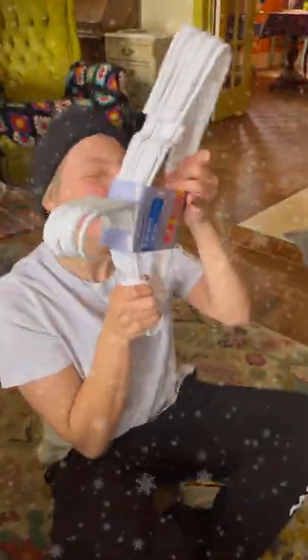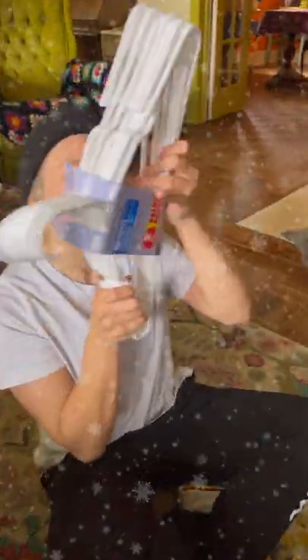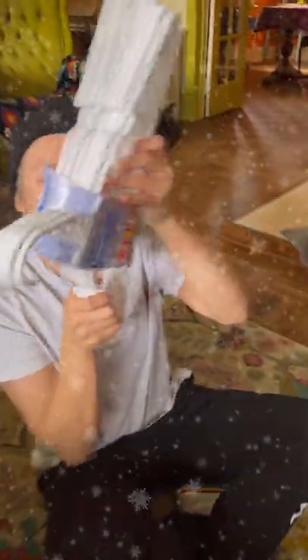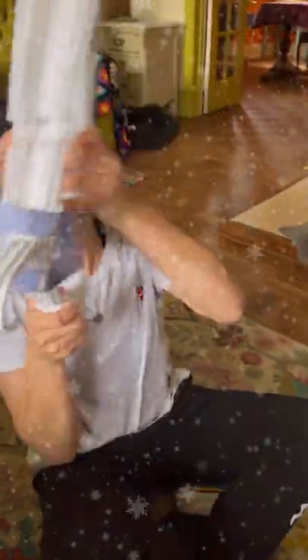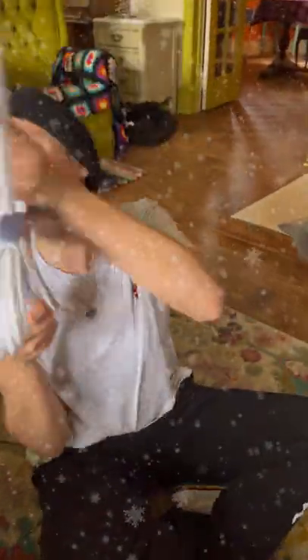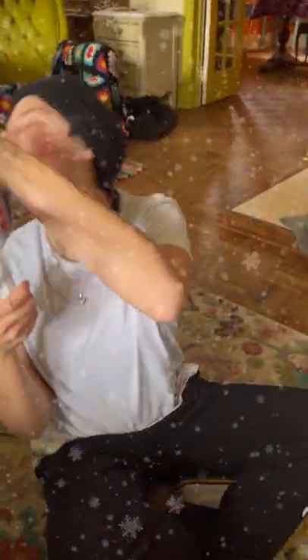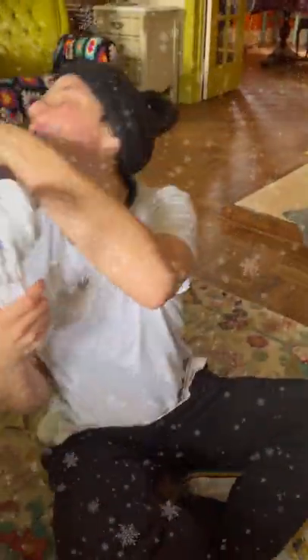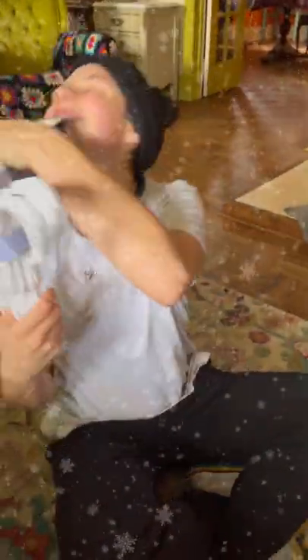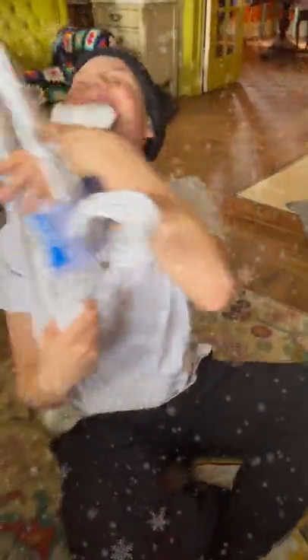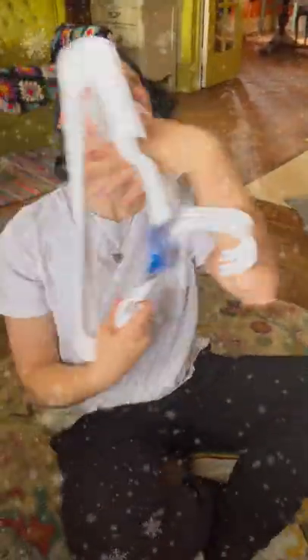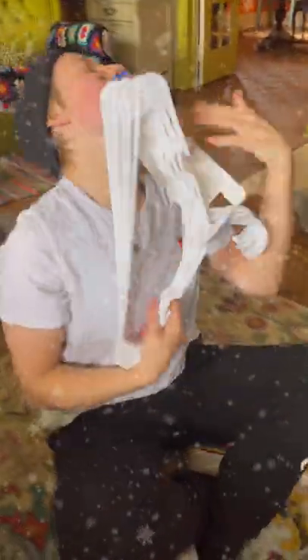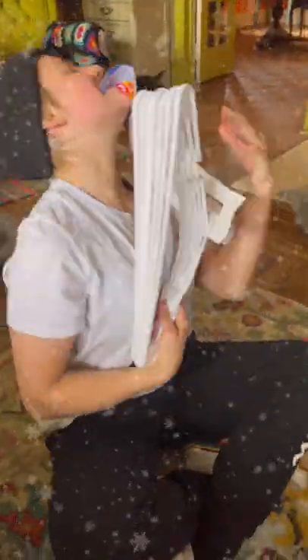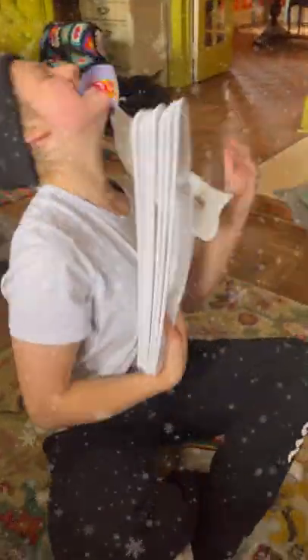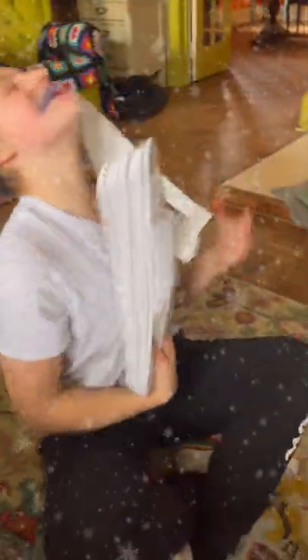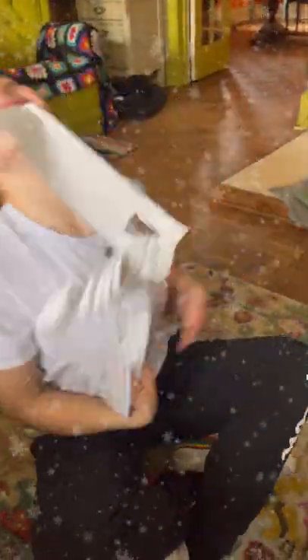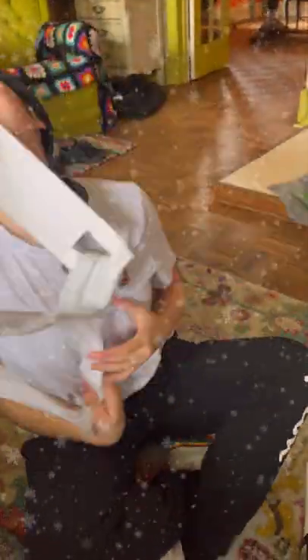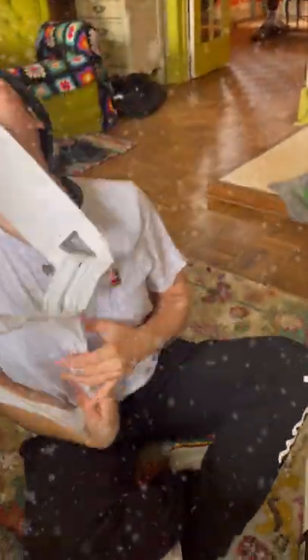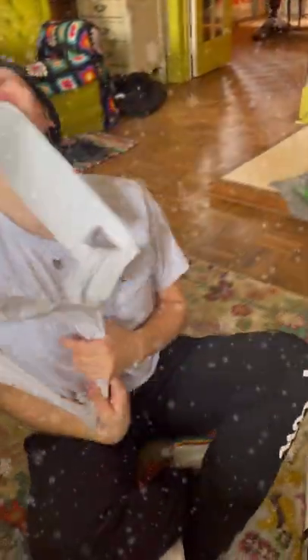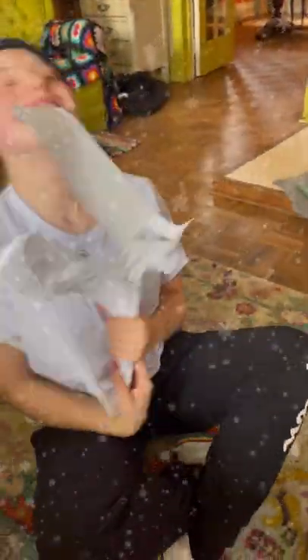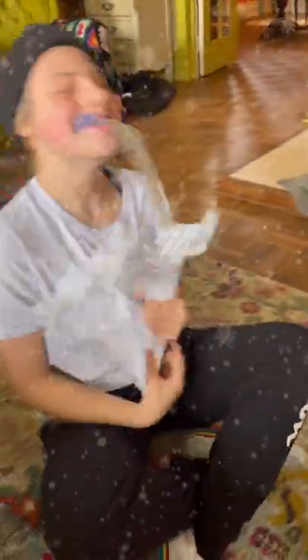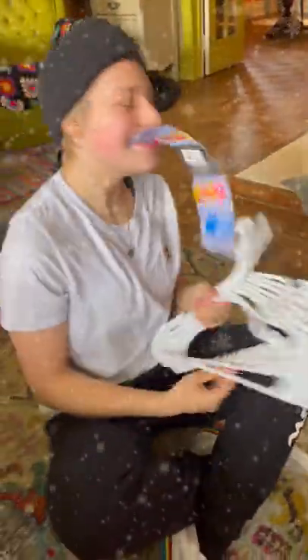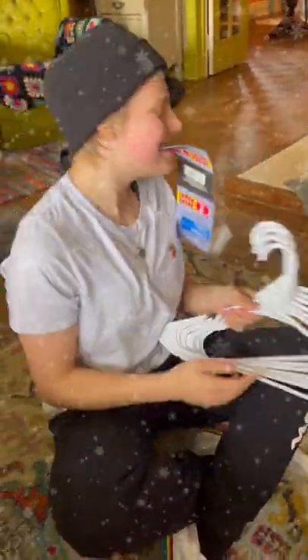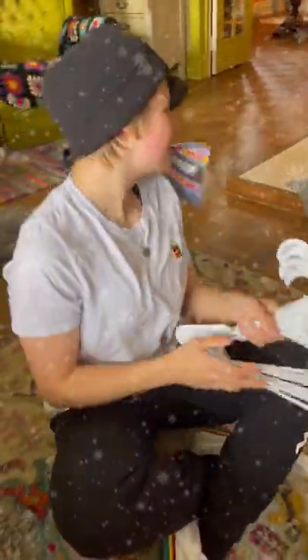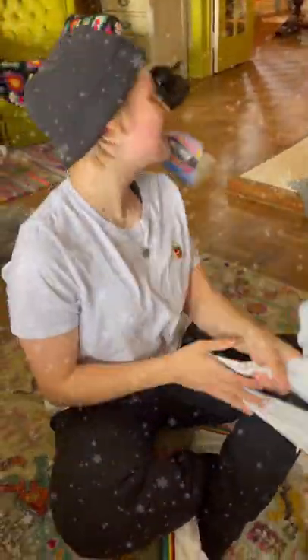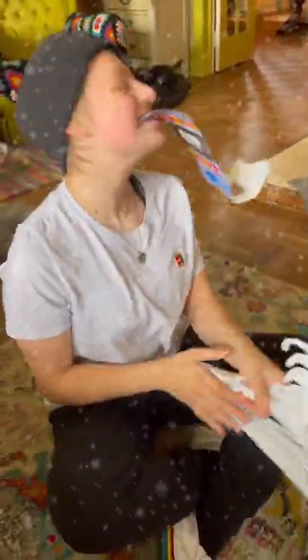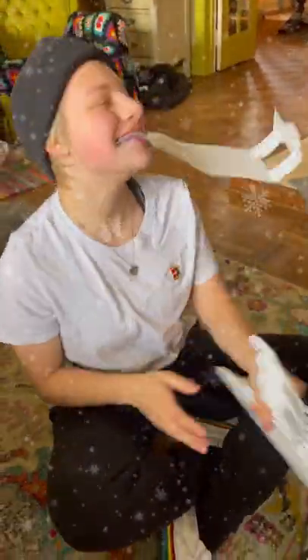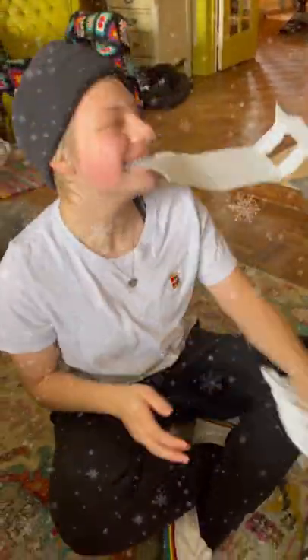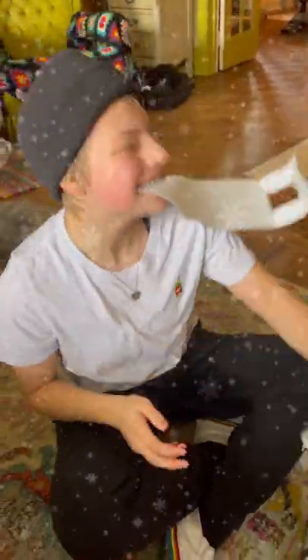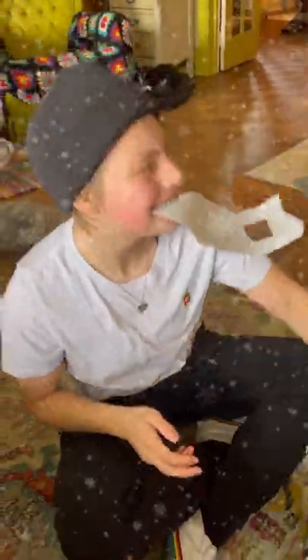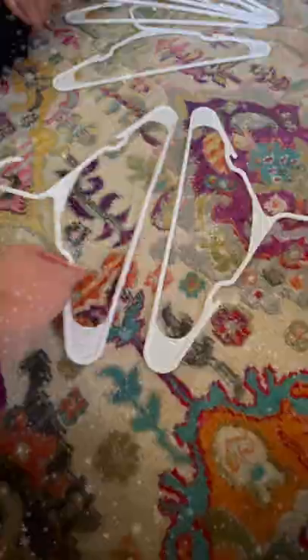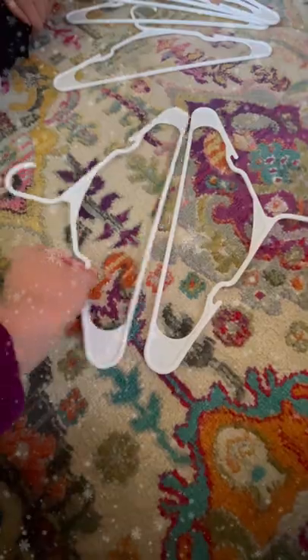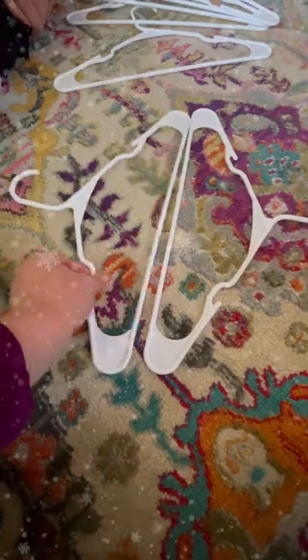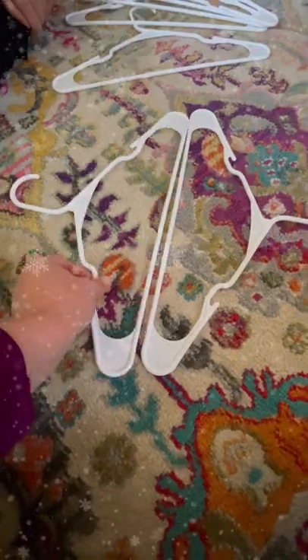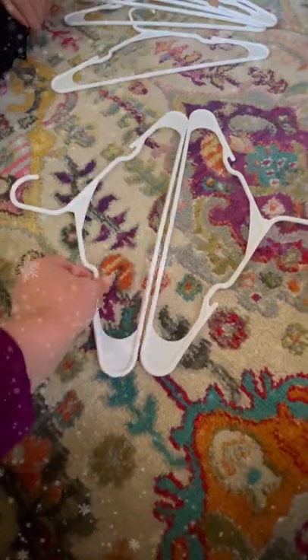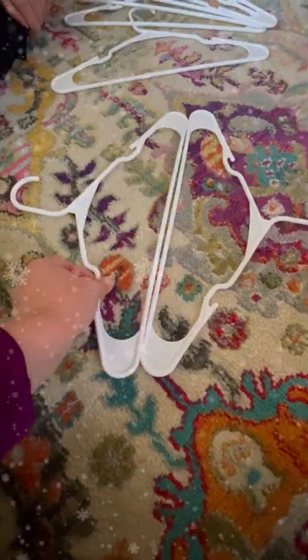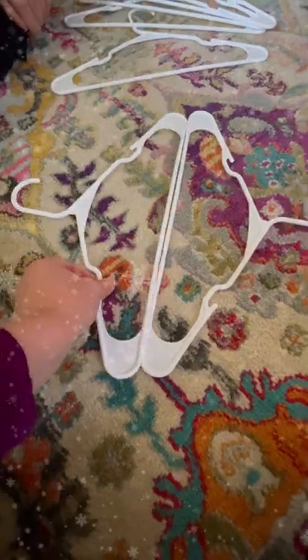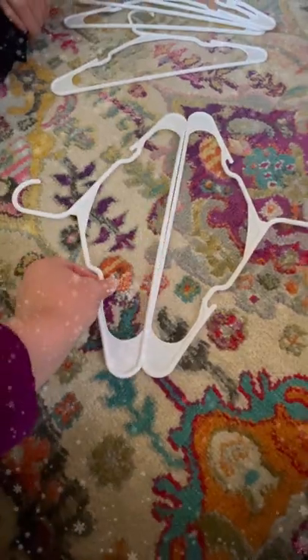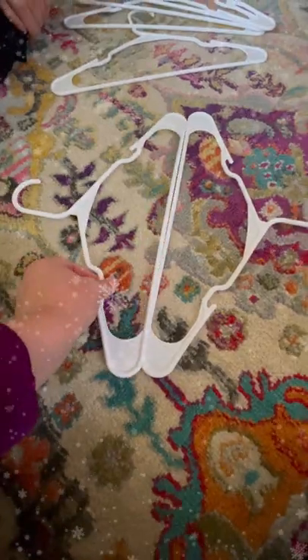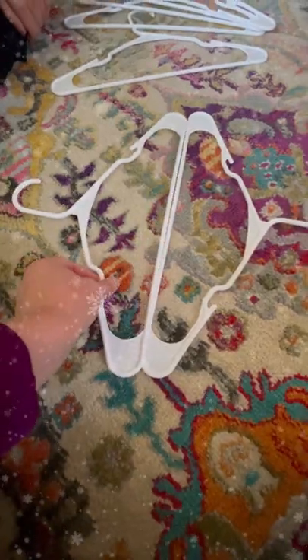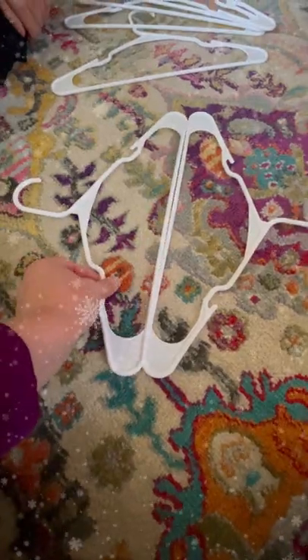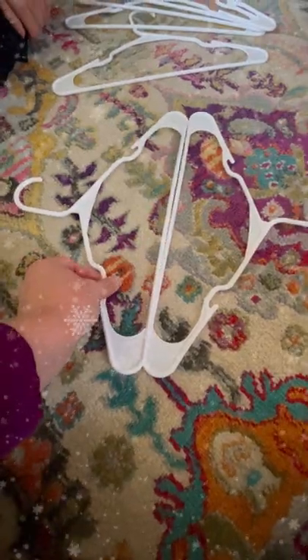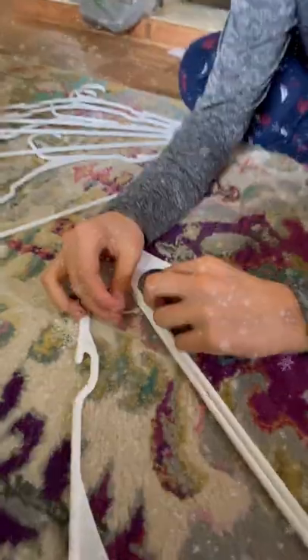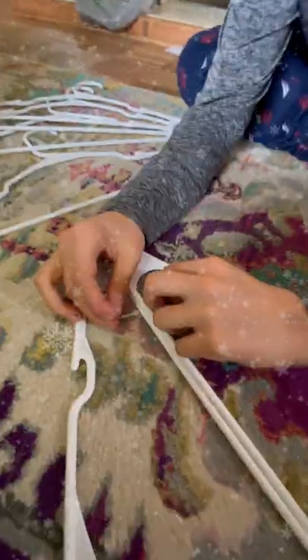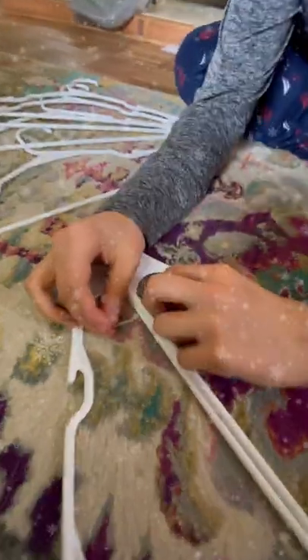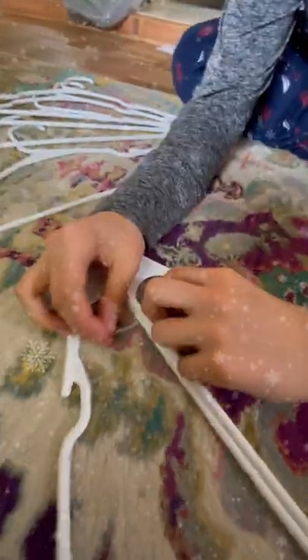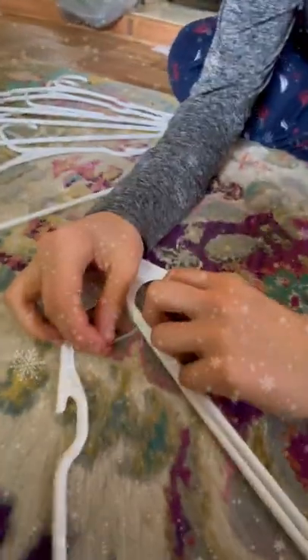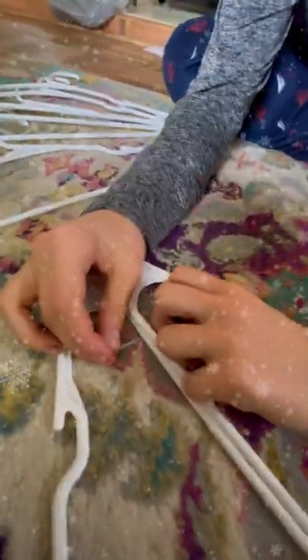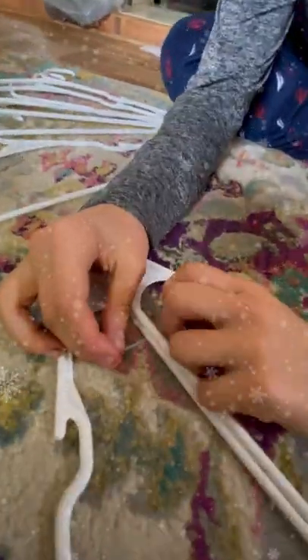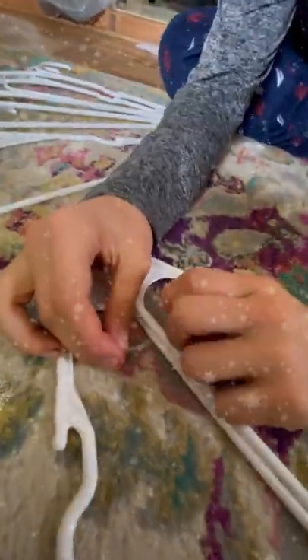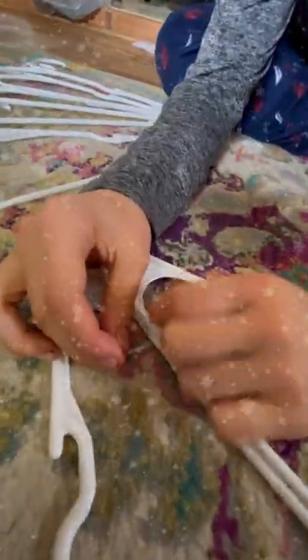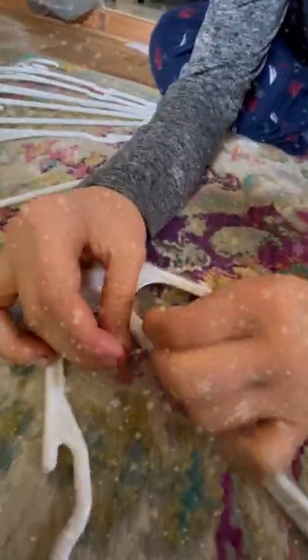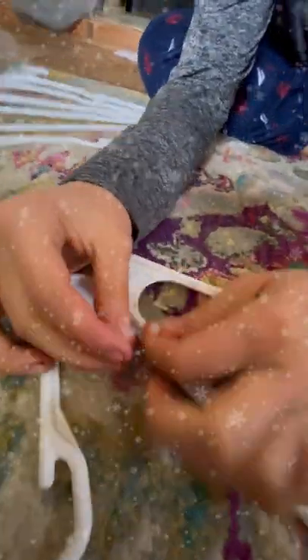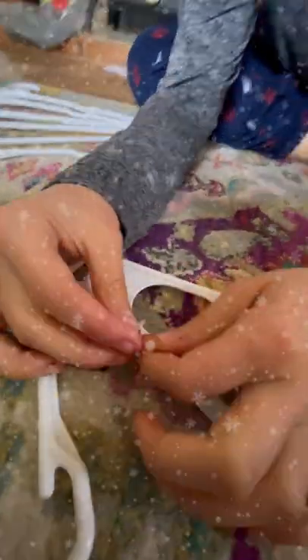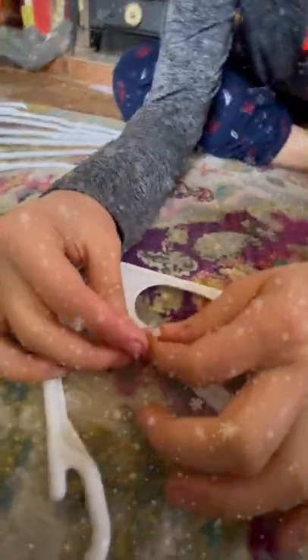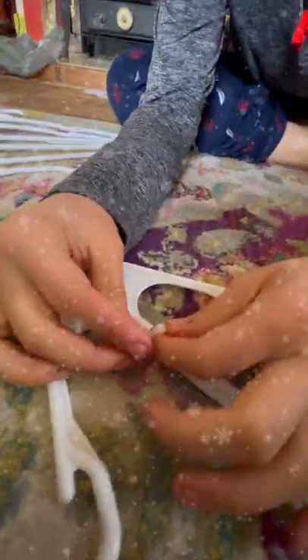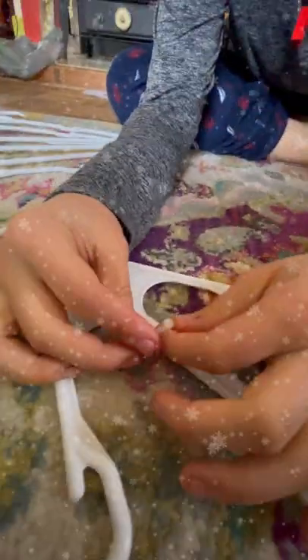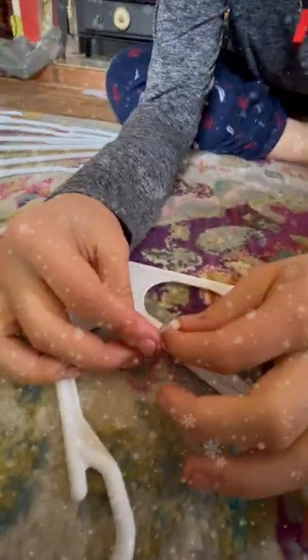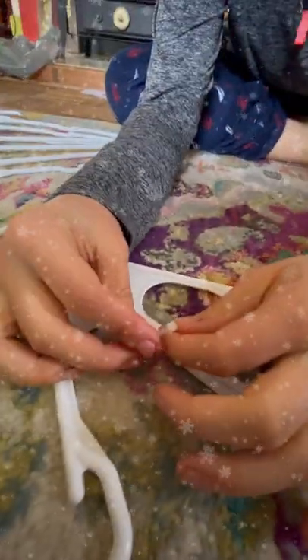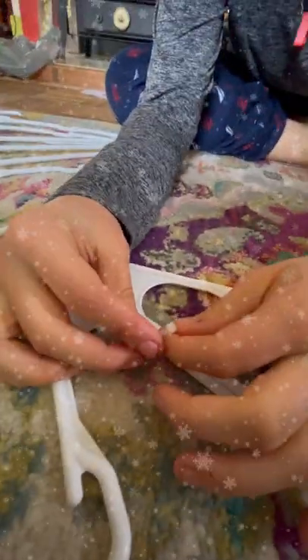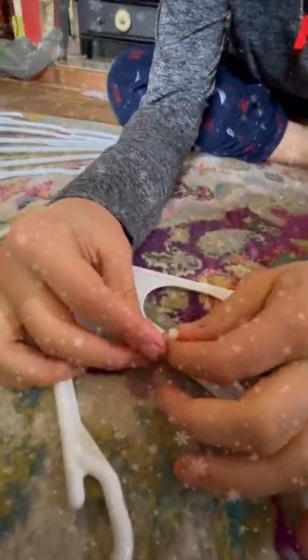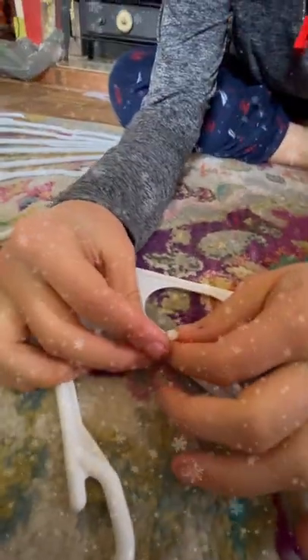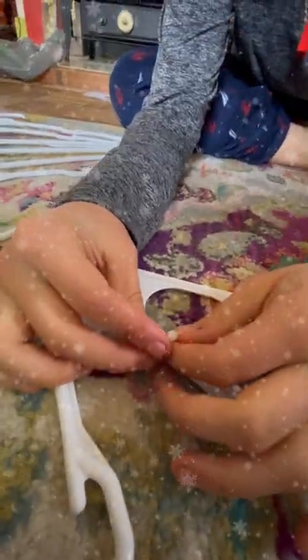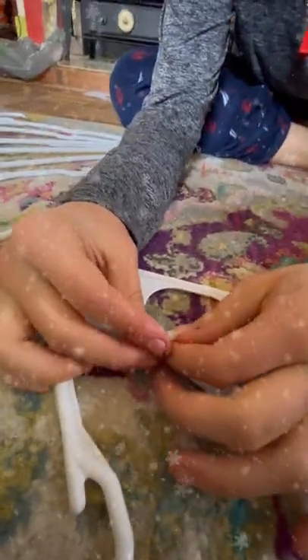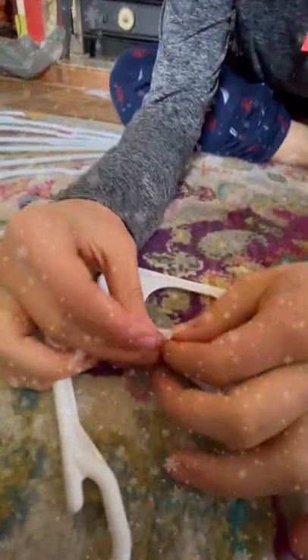If you can't get George the monkey, grab a friend. Now take two hangers, put them back to back, and seal with a zip tie.